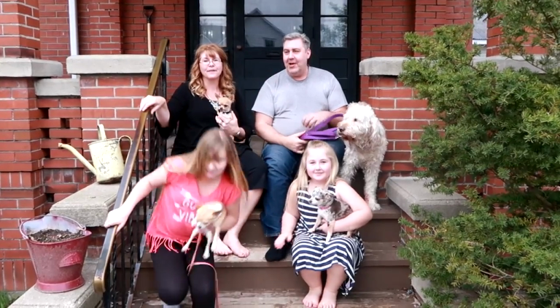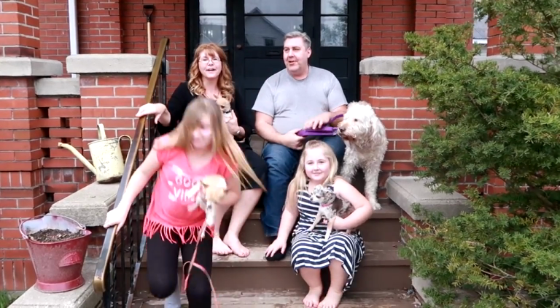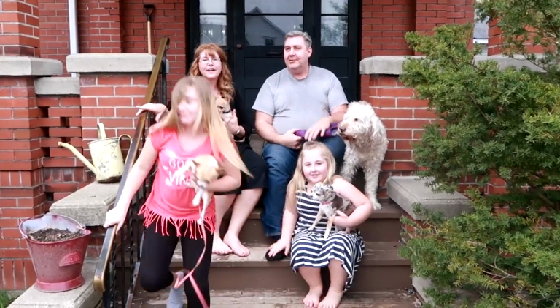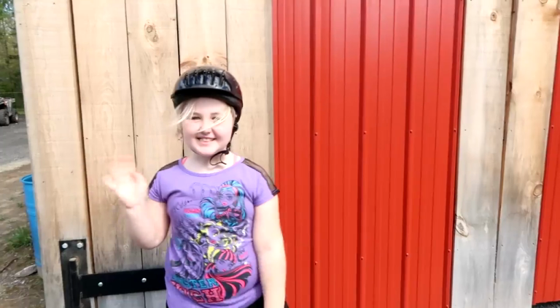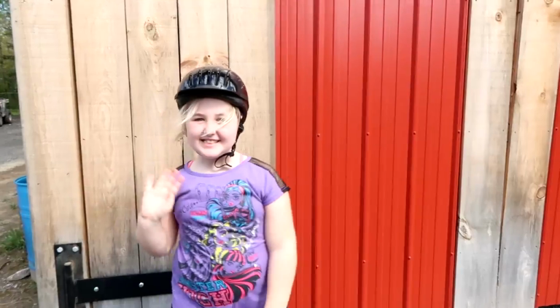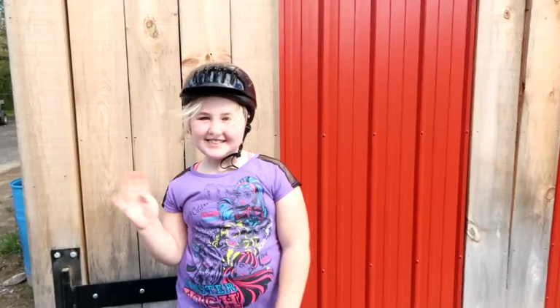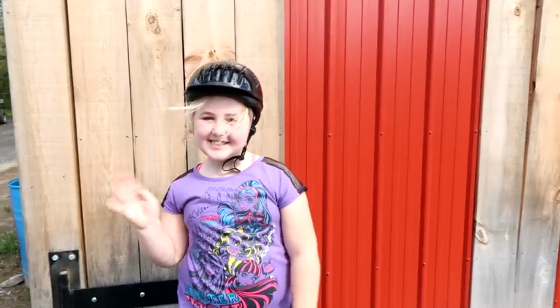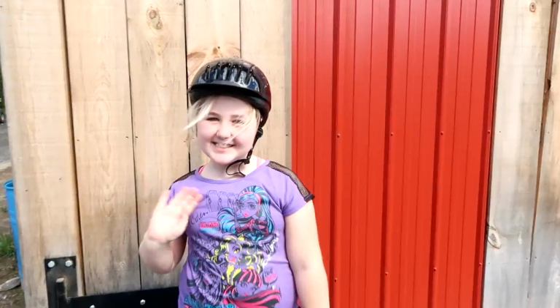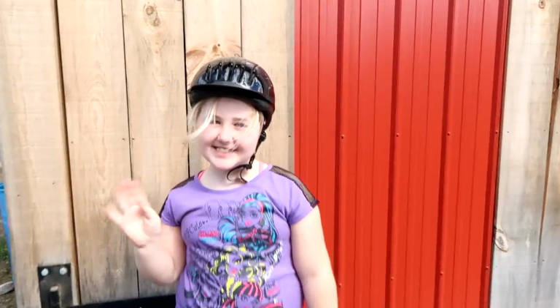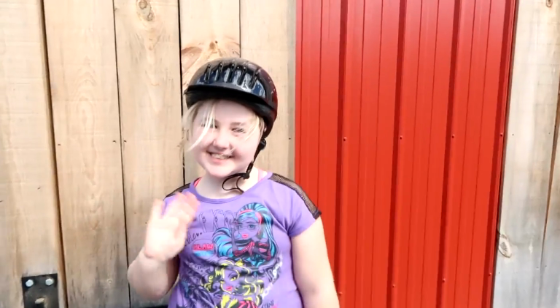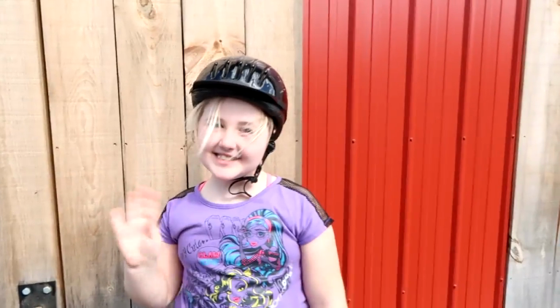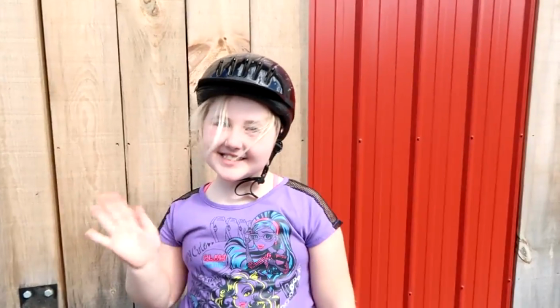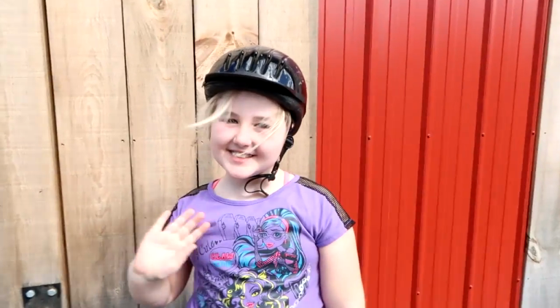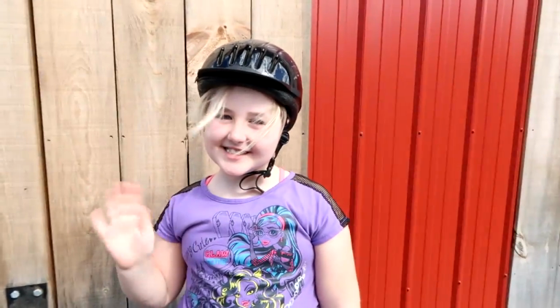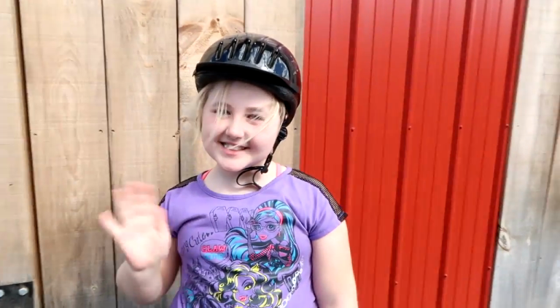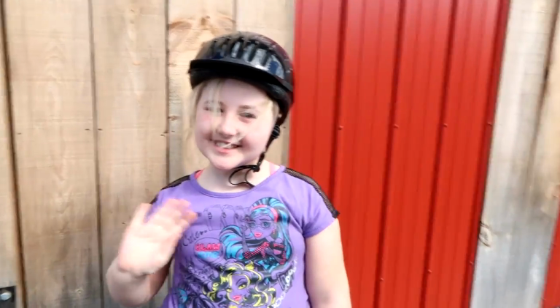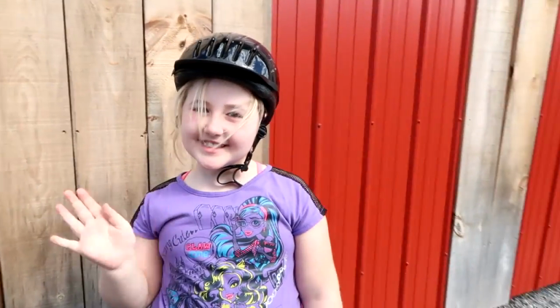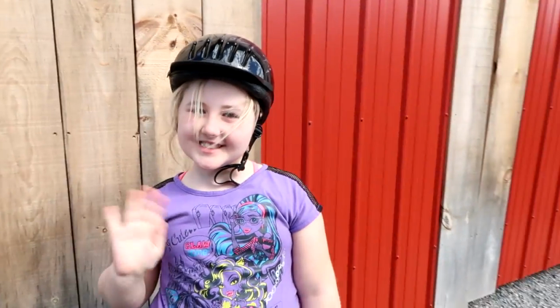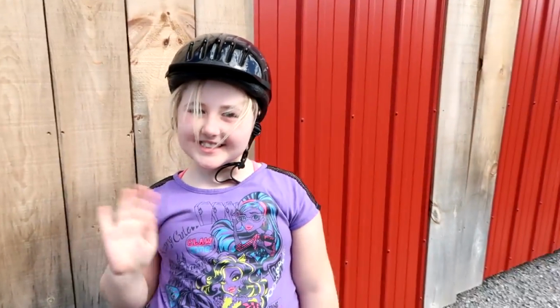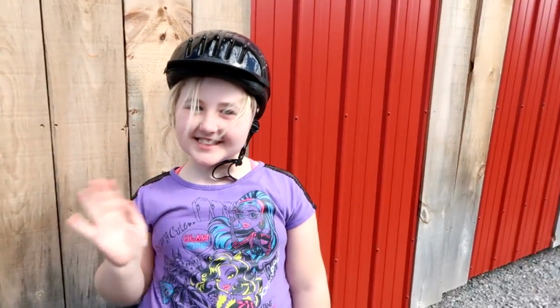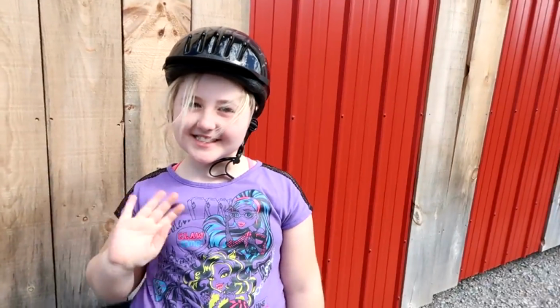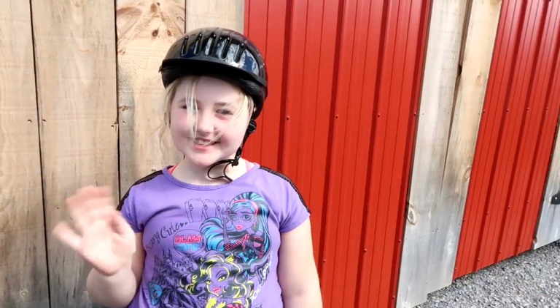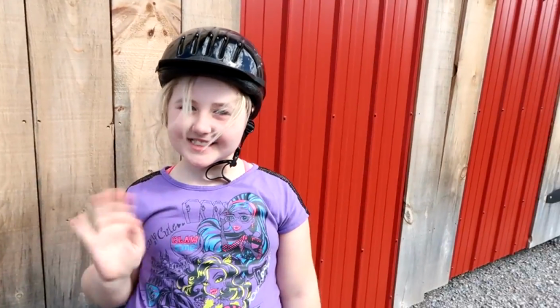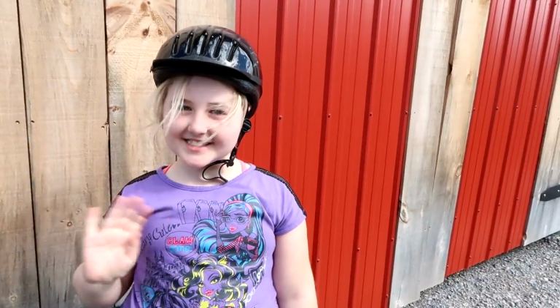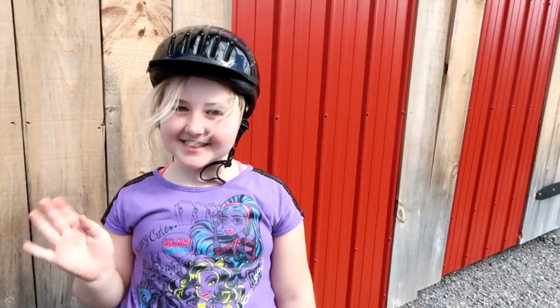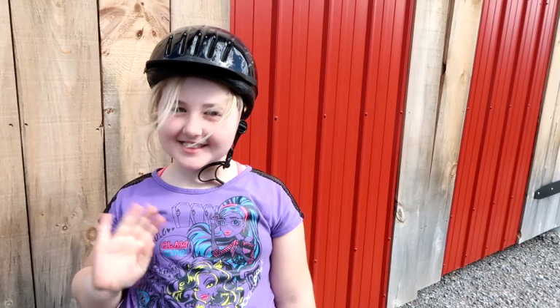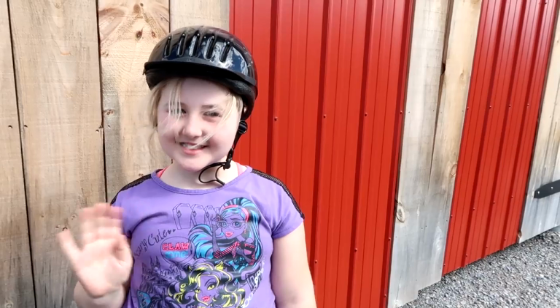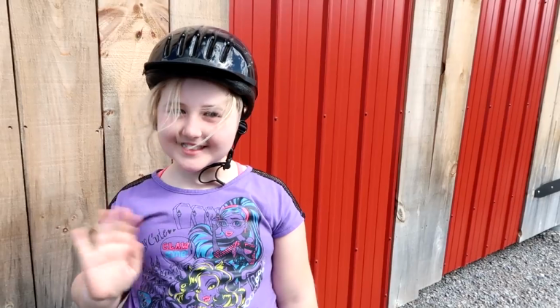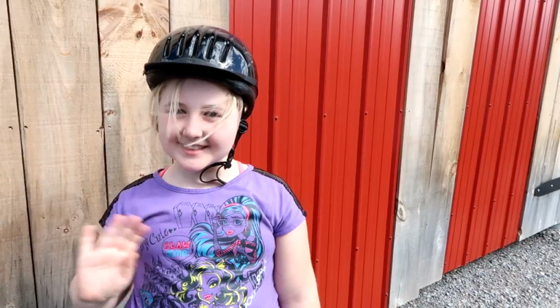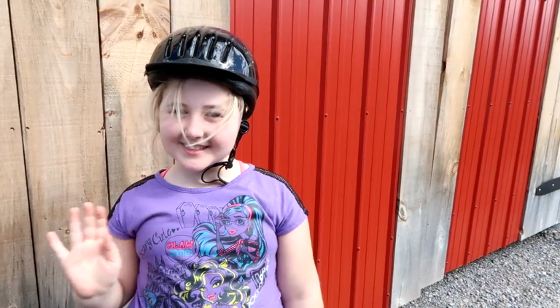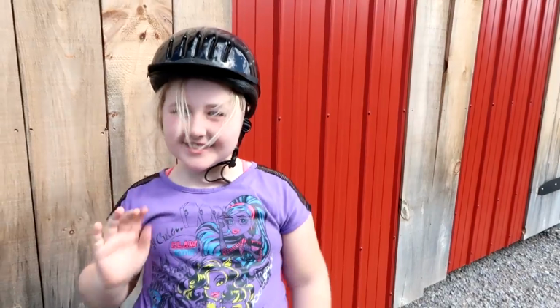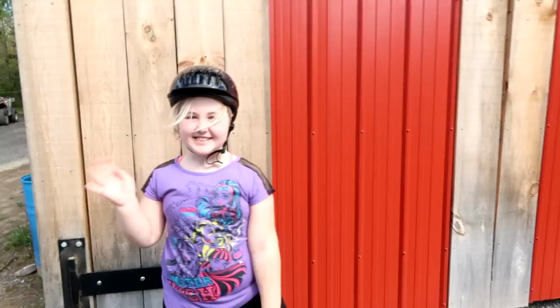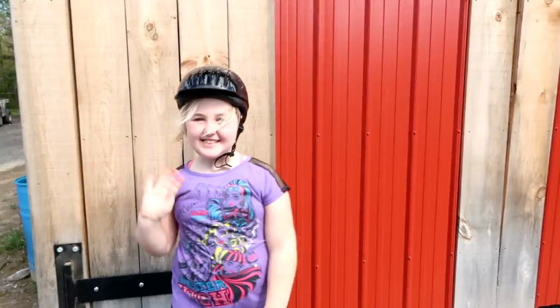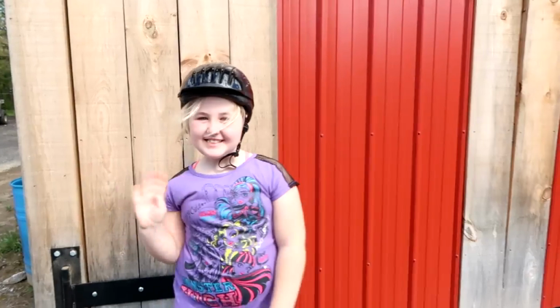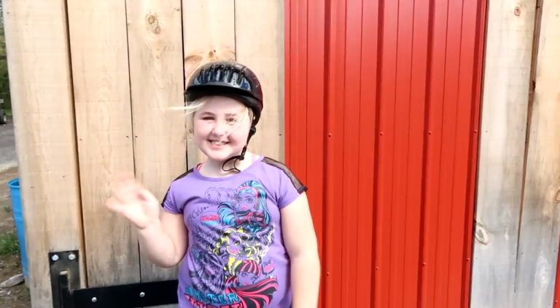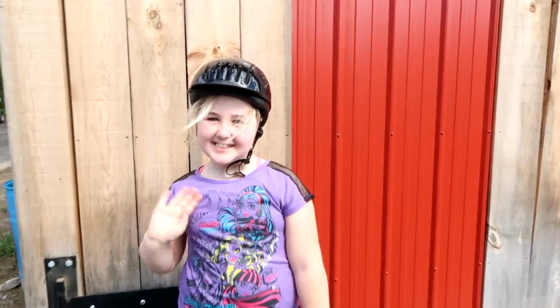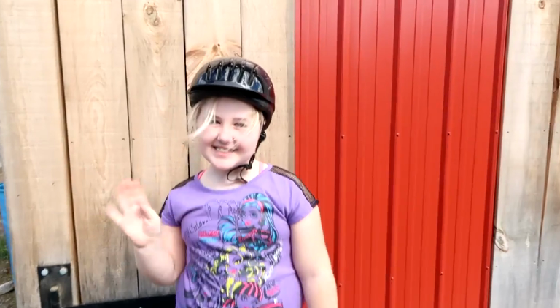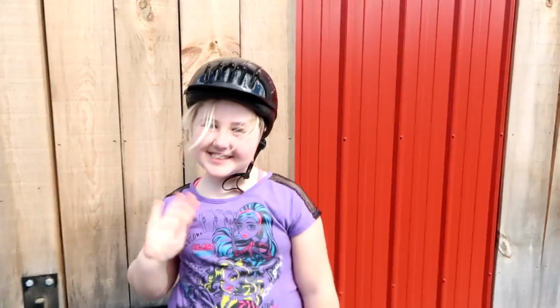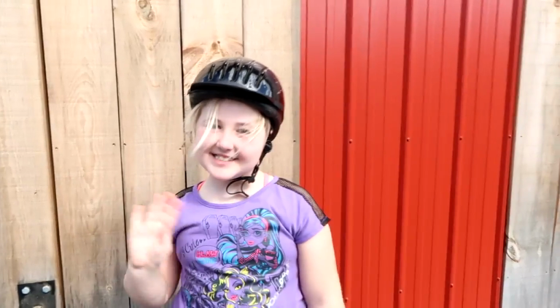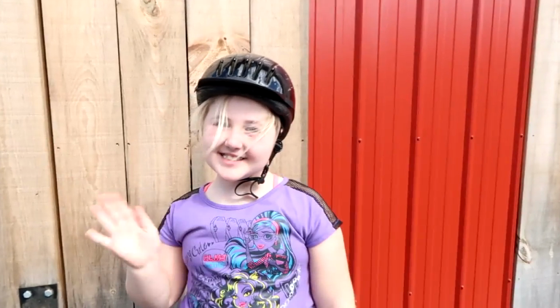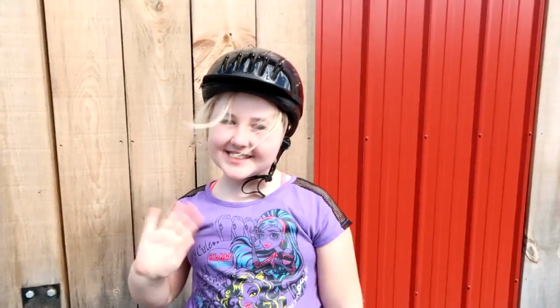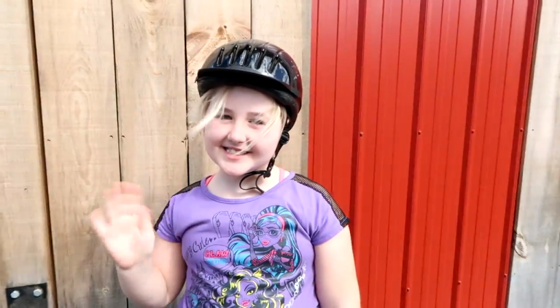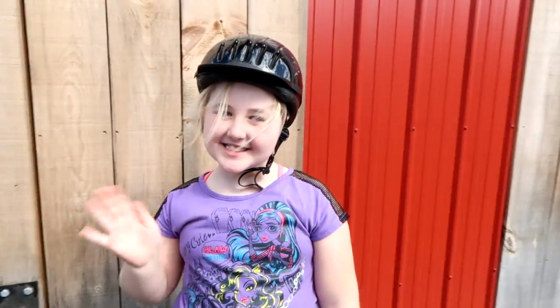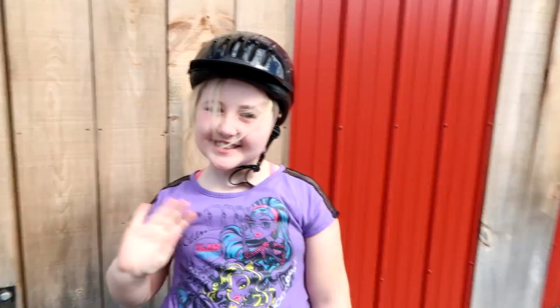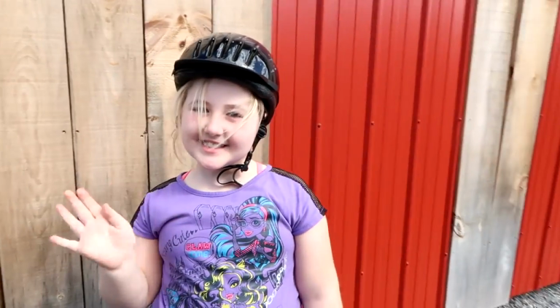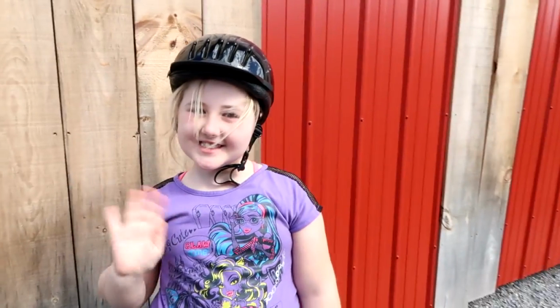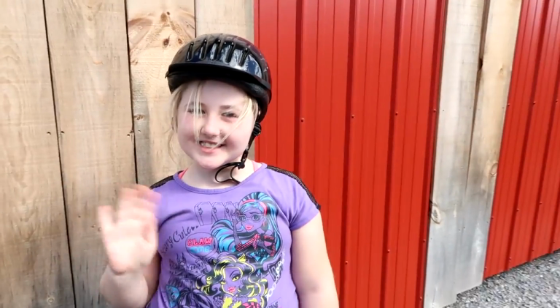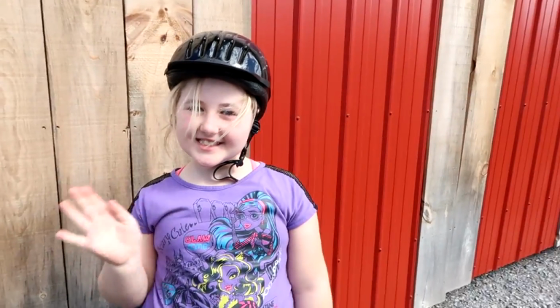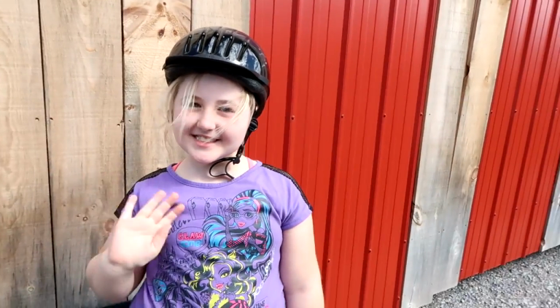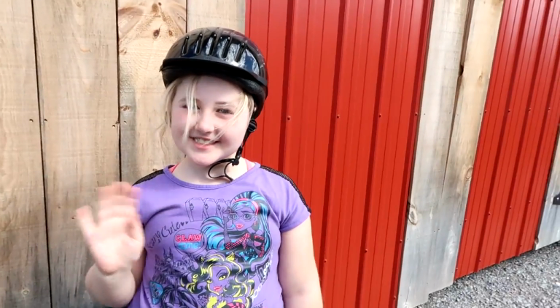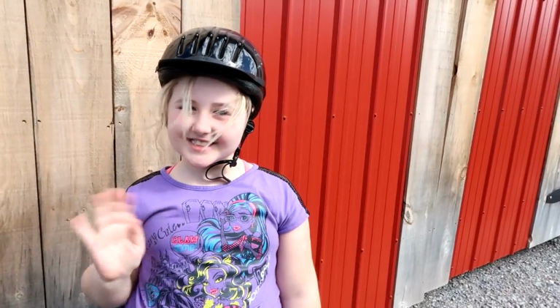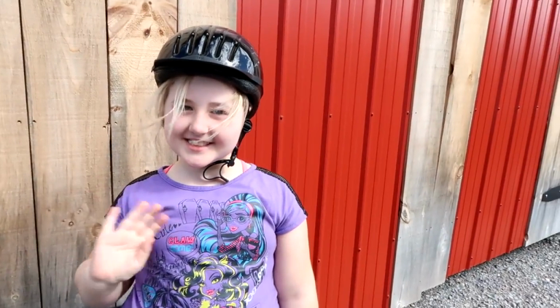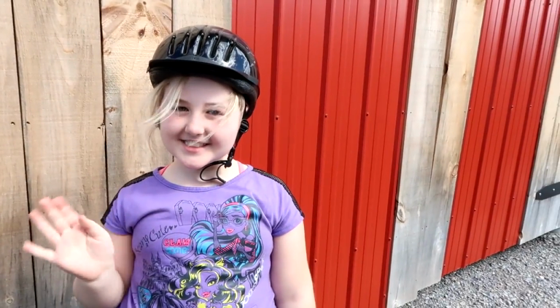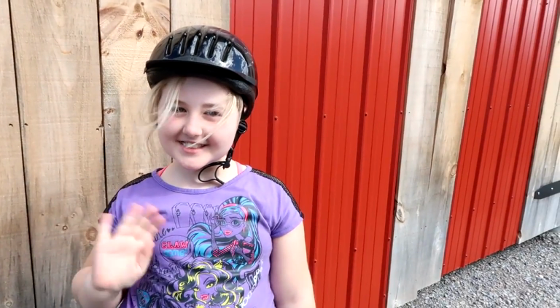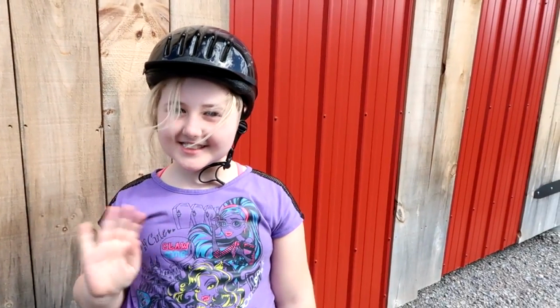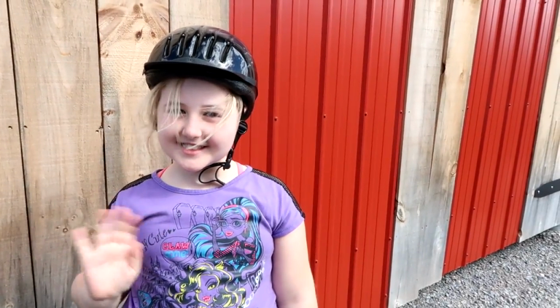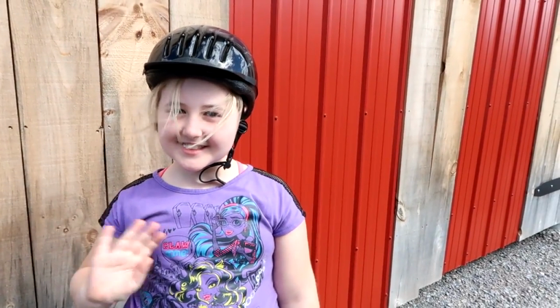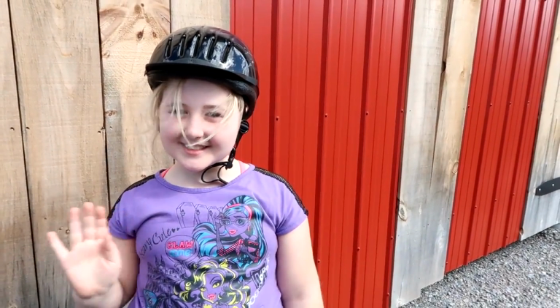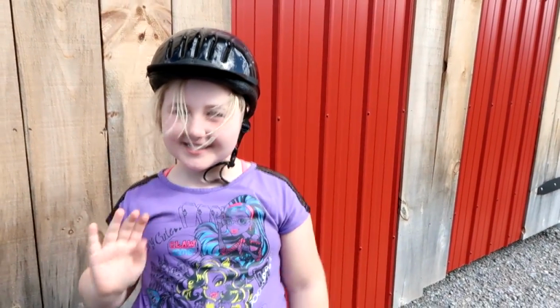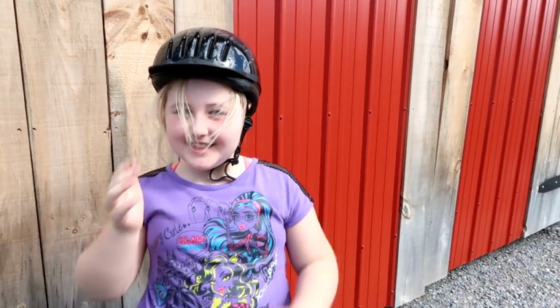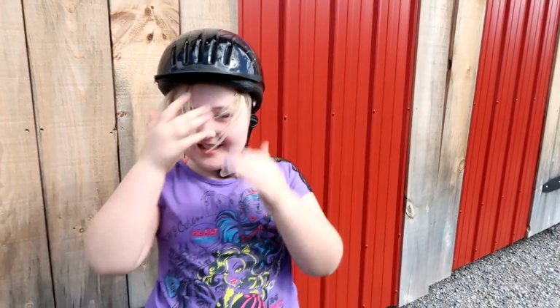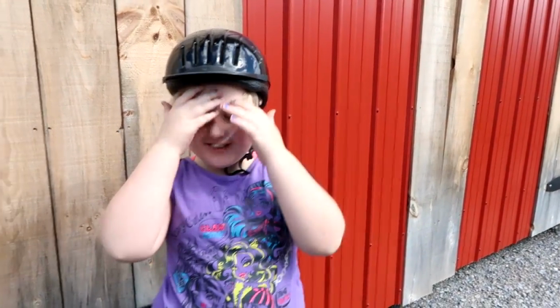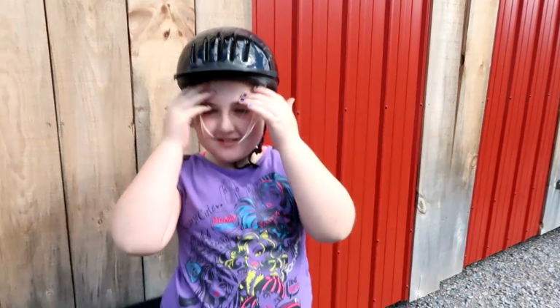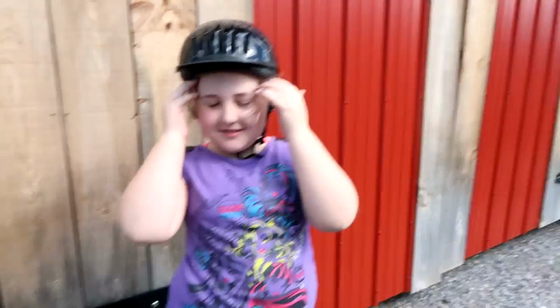Hi guys, it's Sophia! I know you guys have been waiting — here's my barn routine video.